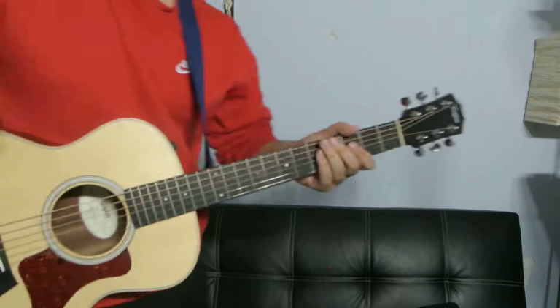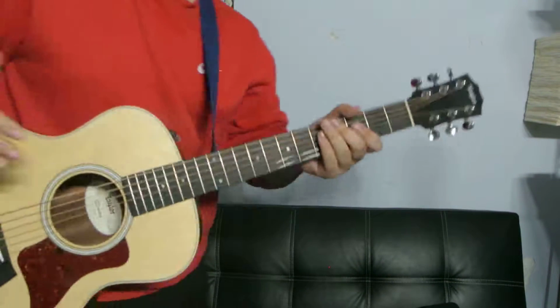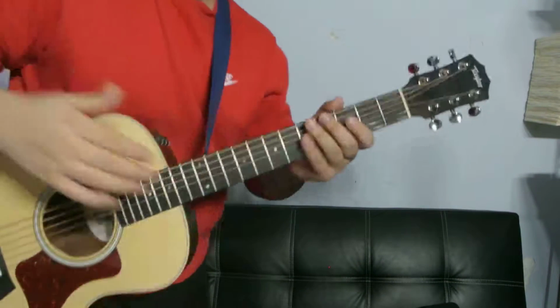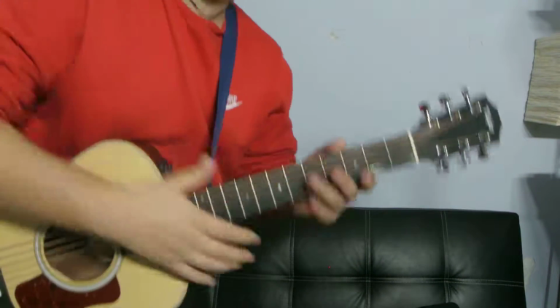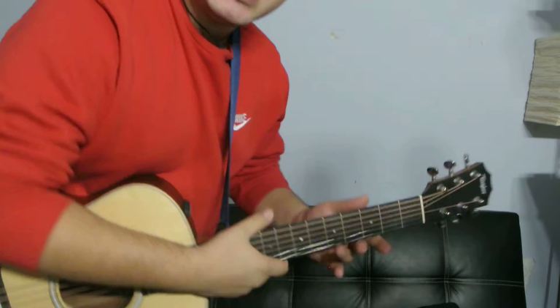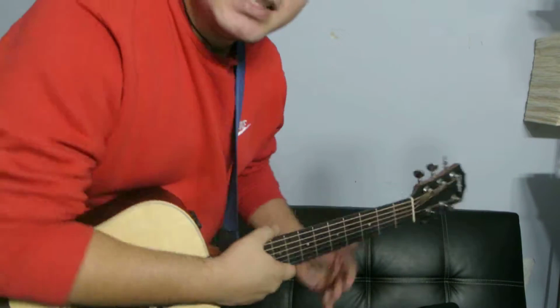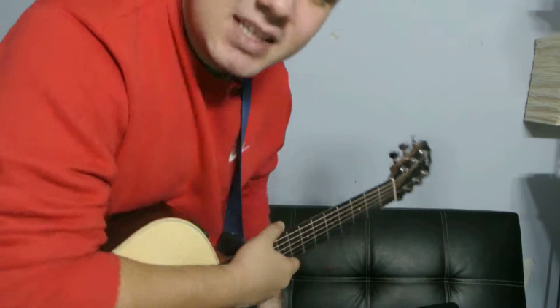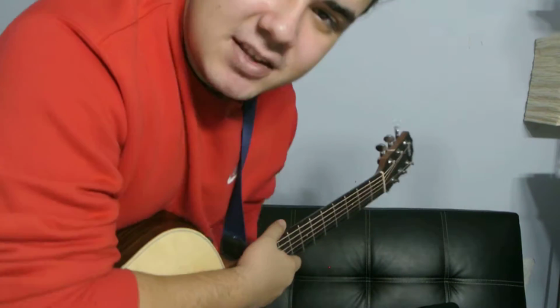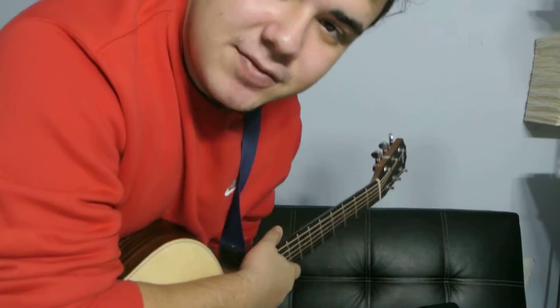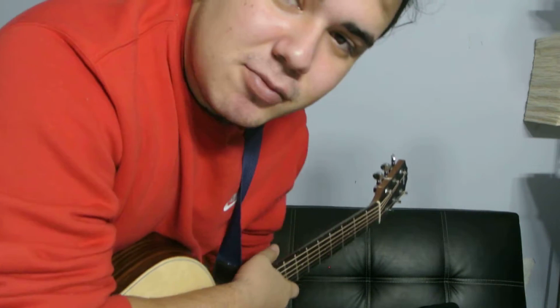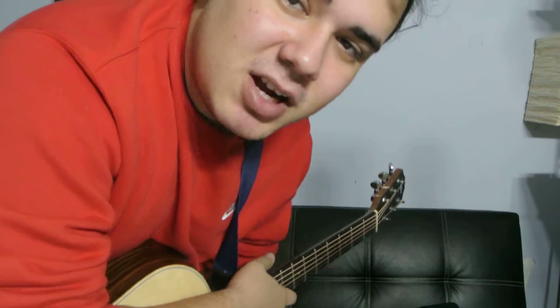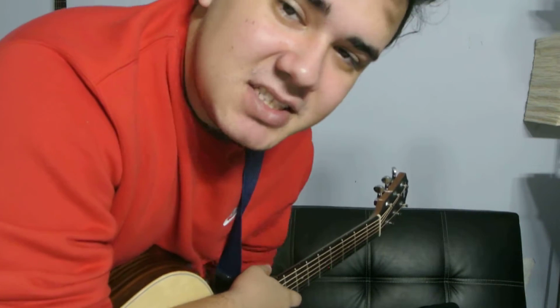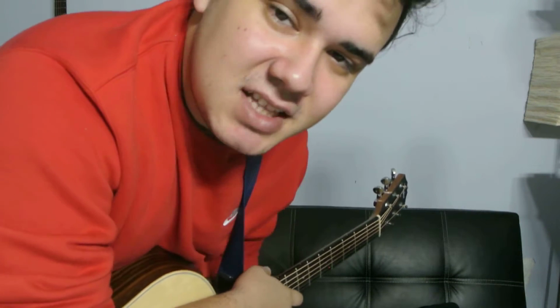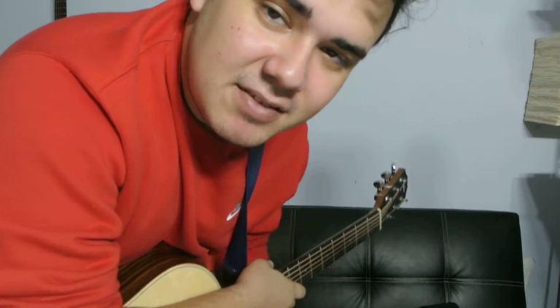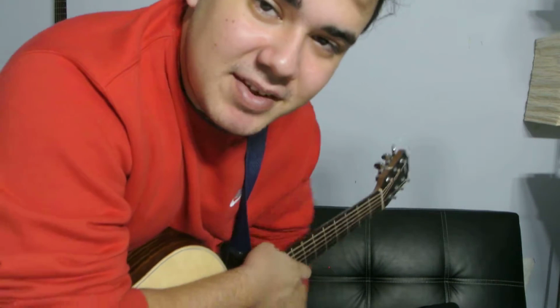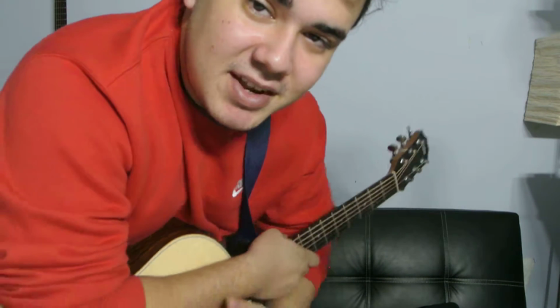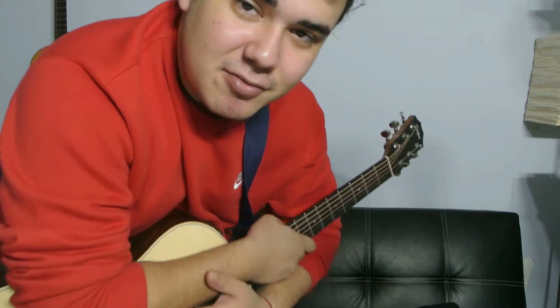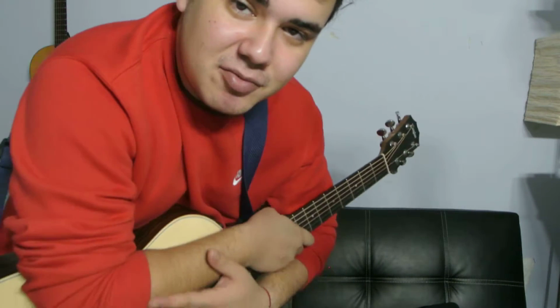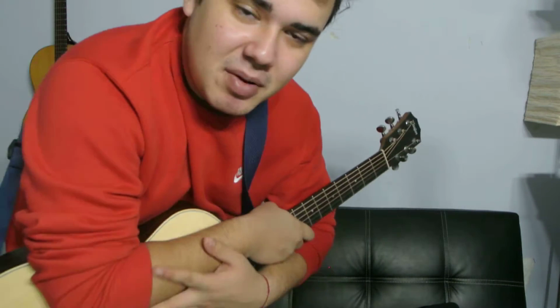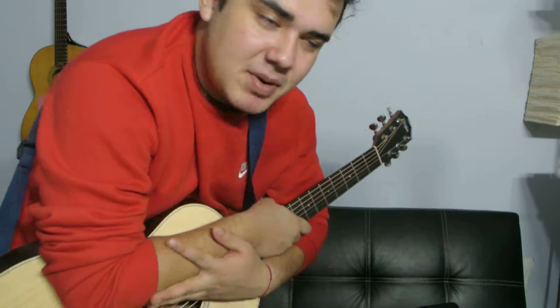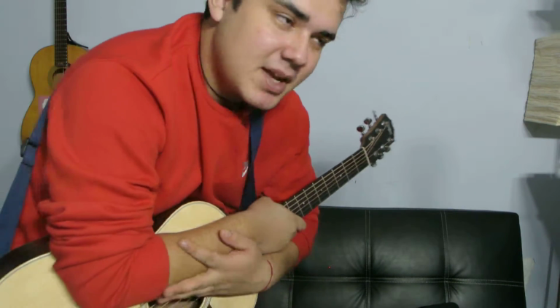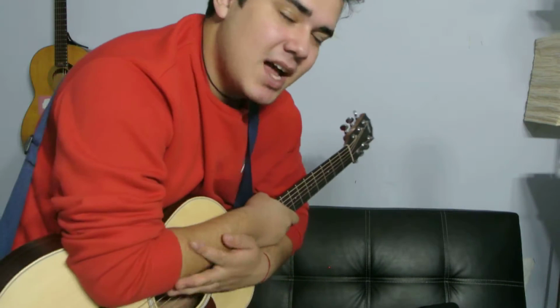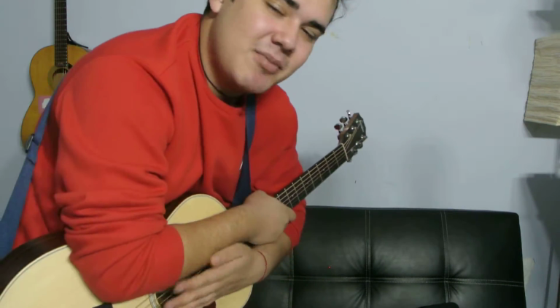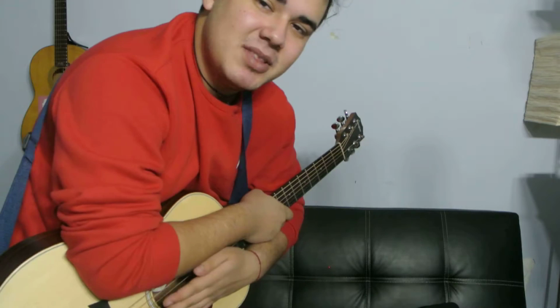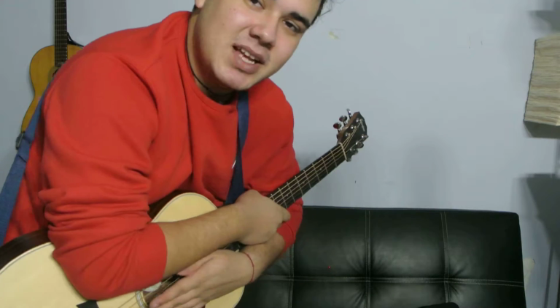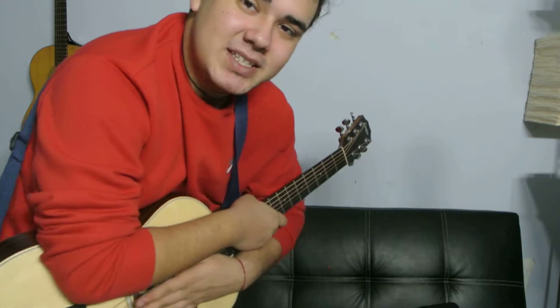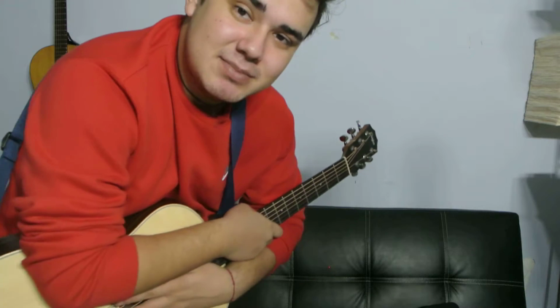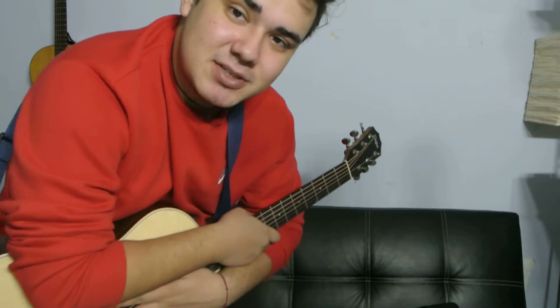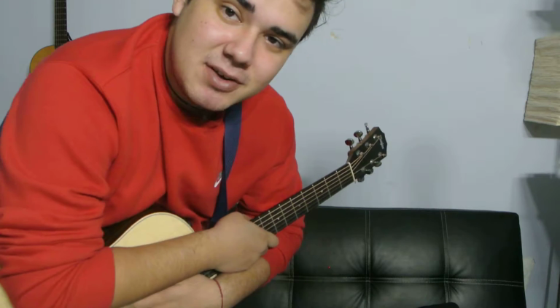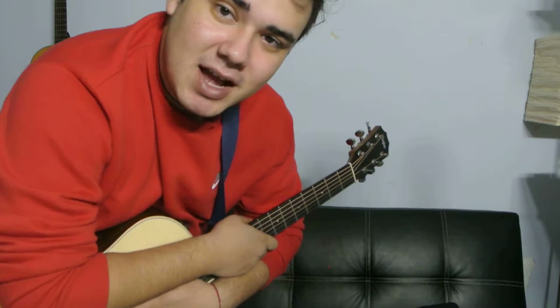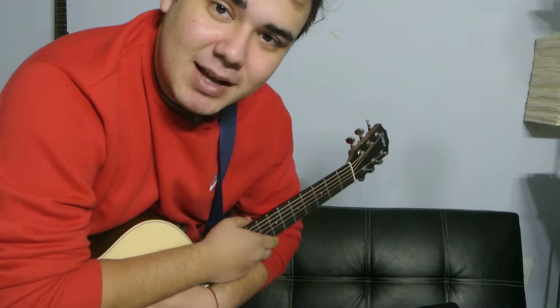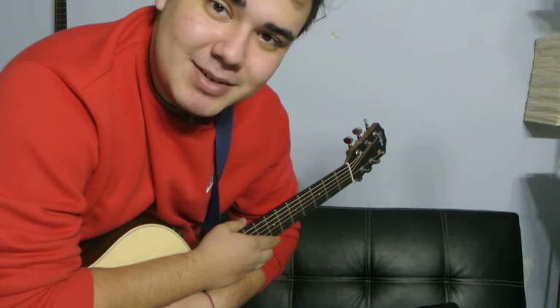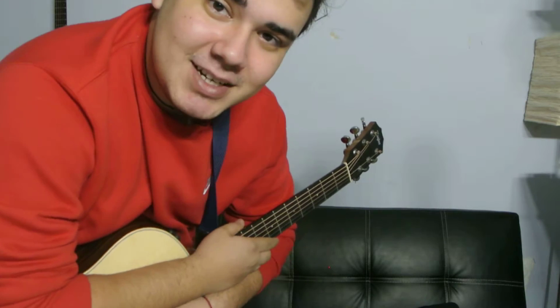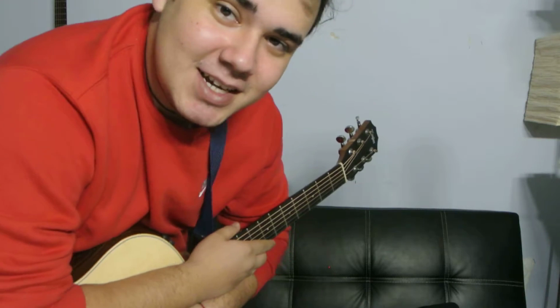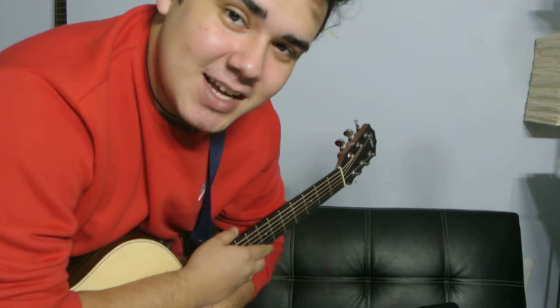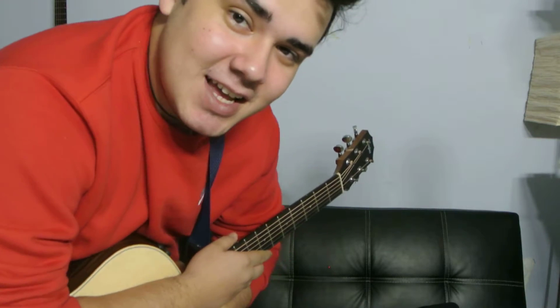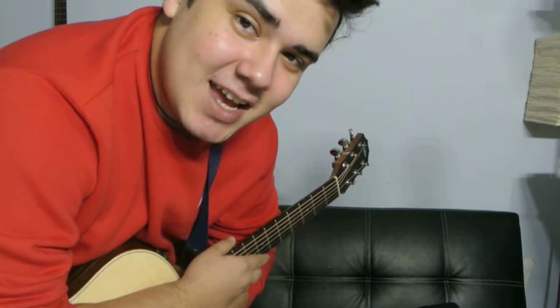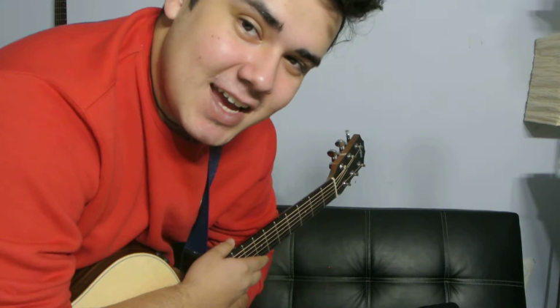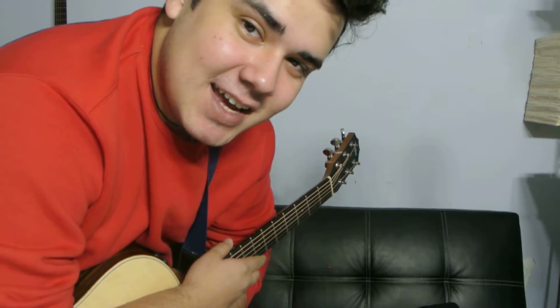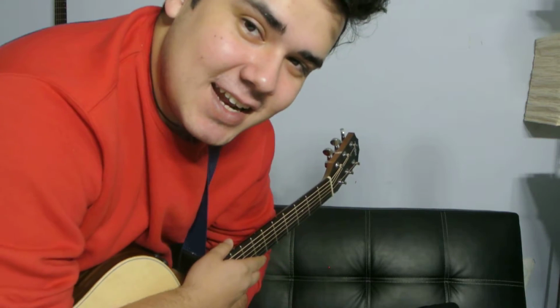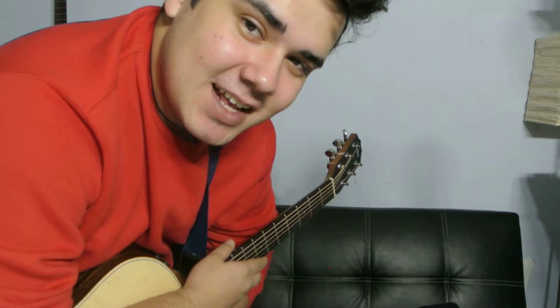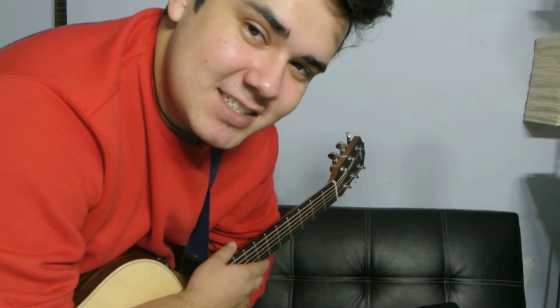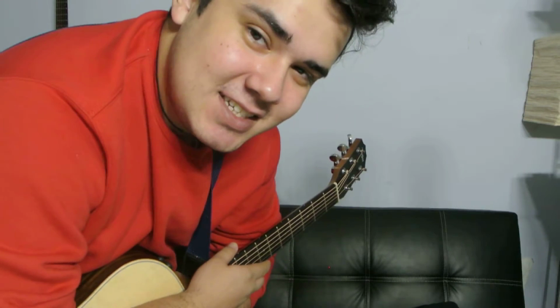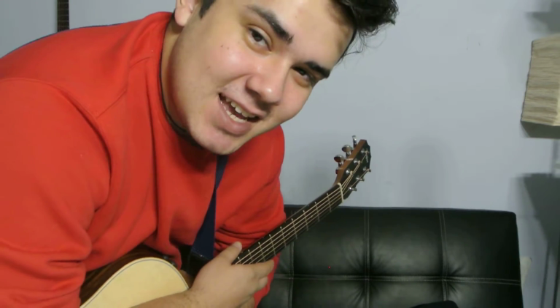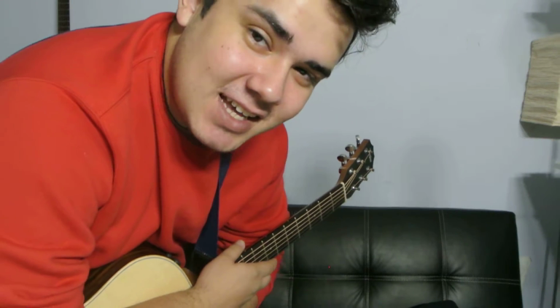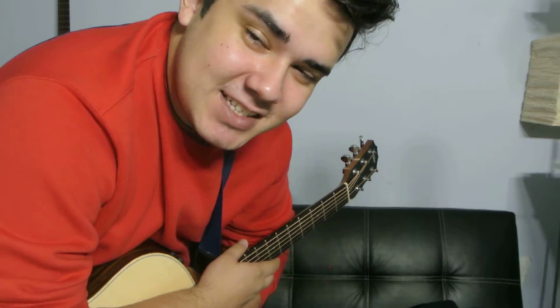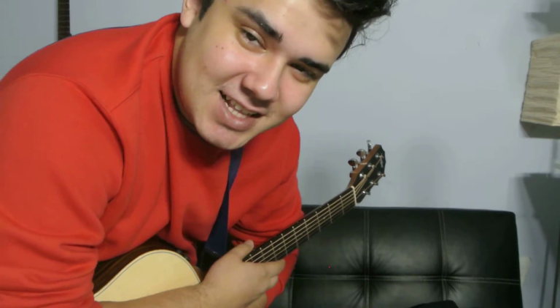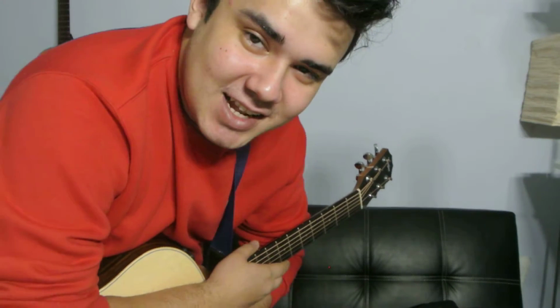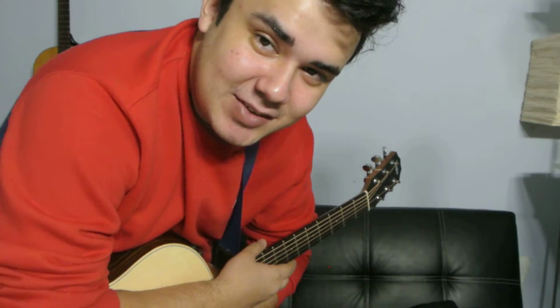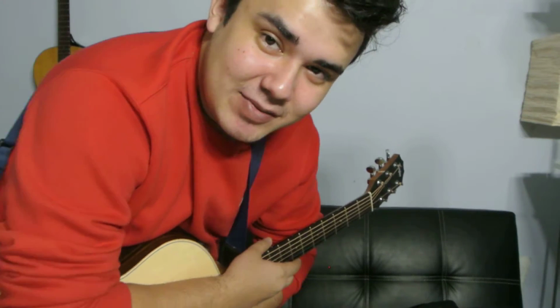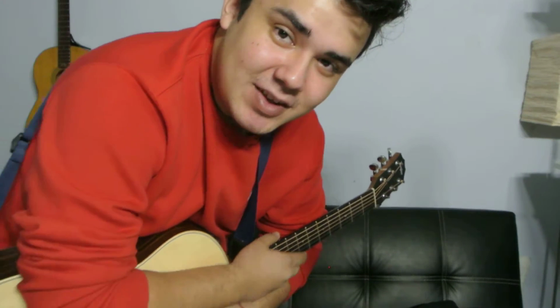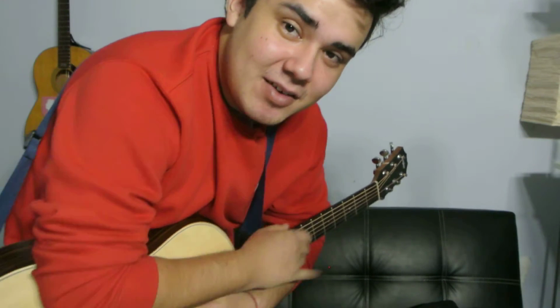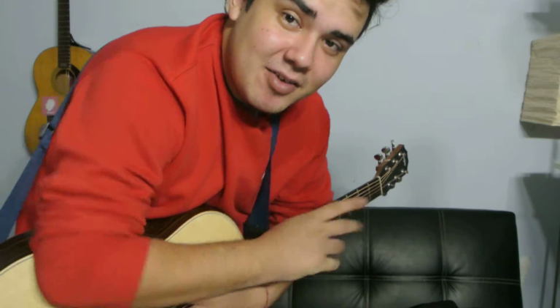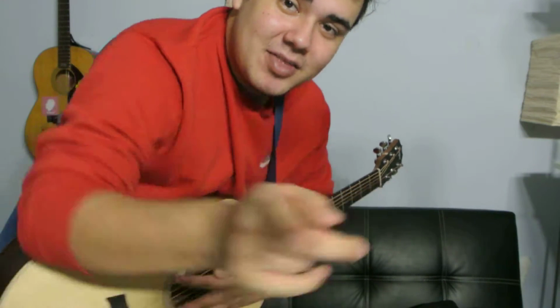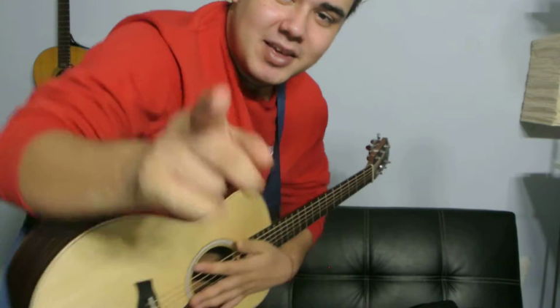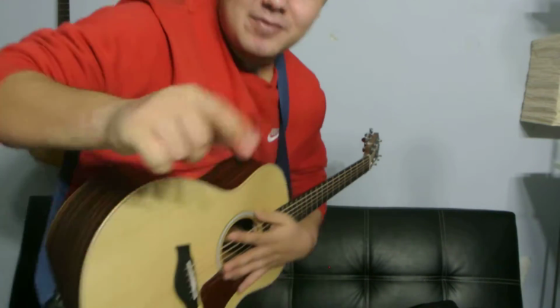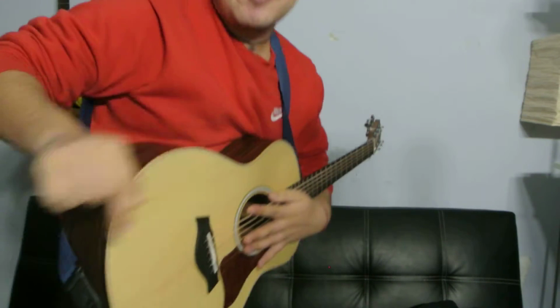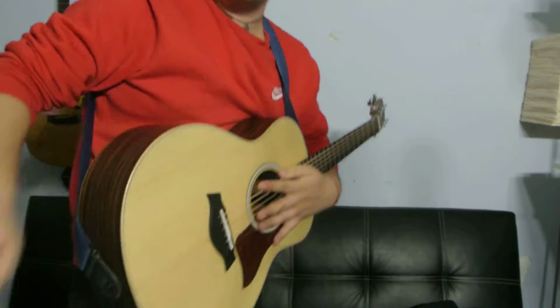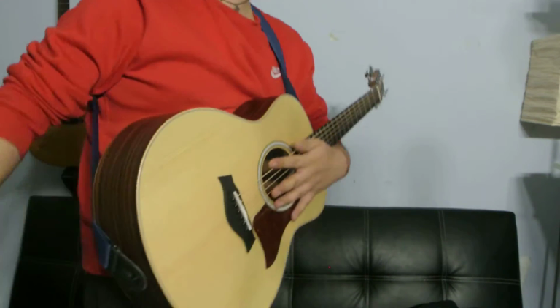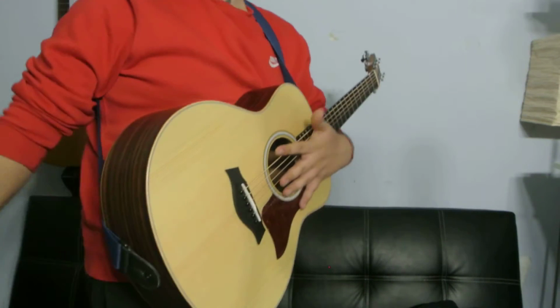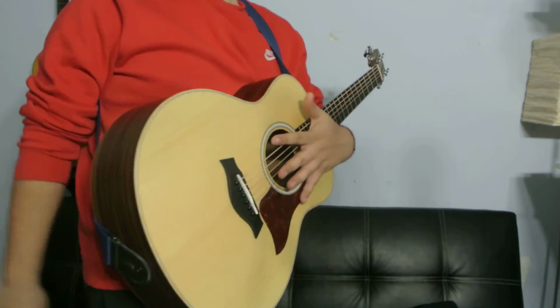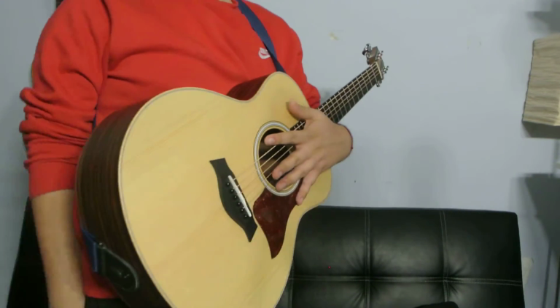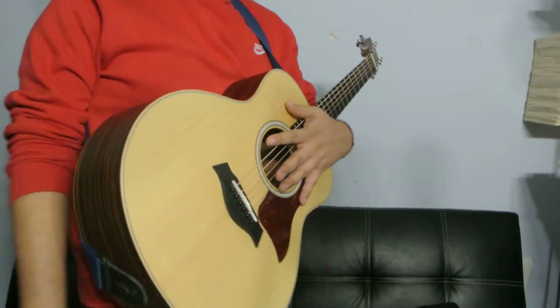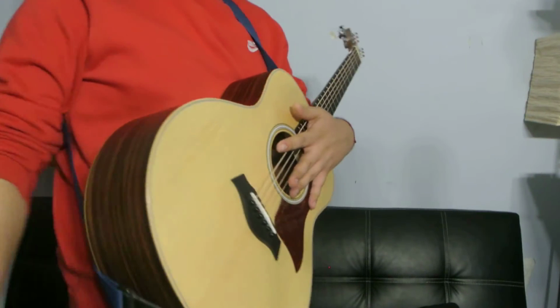But anyways guys, thank you for watching that video. Remember to comment, like, subscribe, and see you guys in the next video. Thank you for watching. Peace!